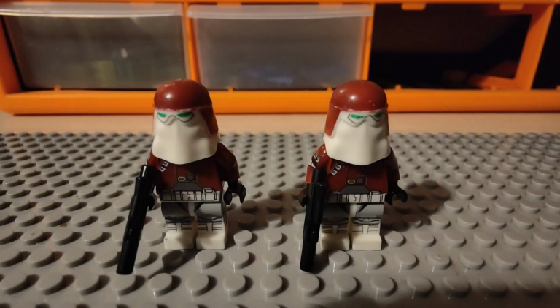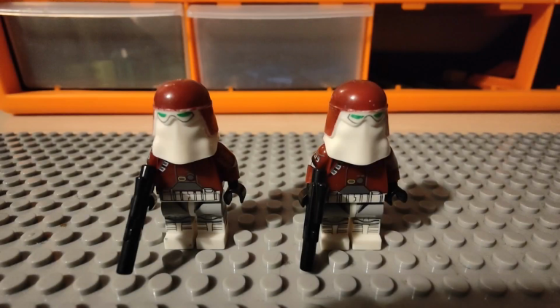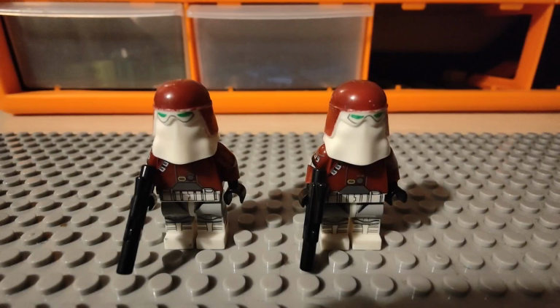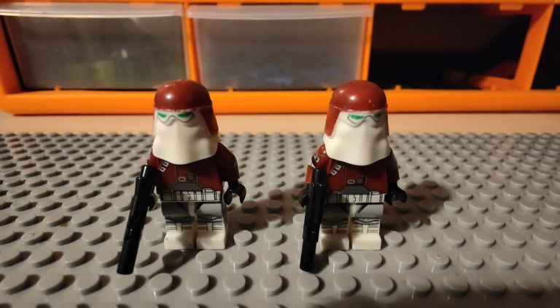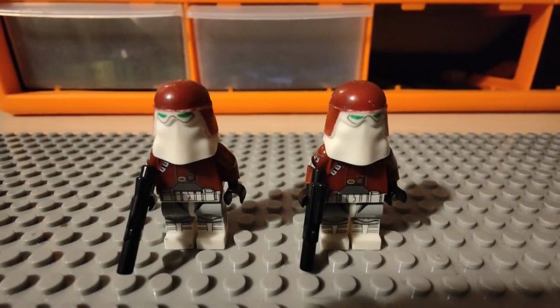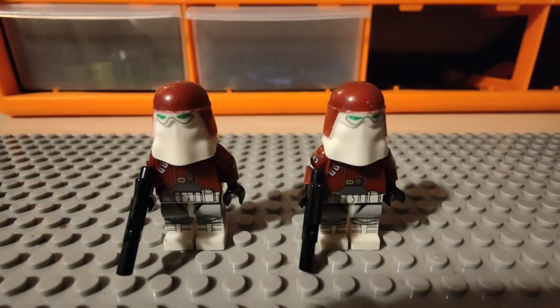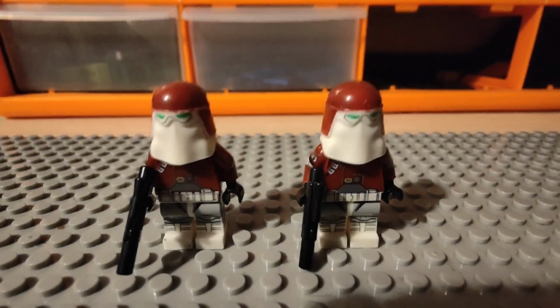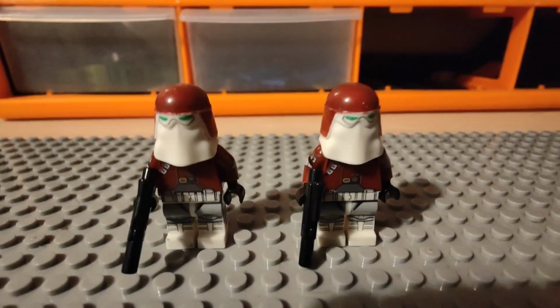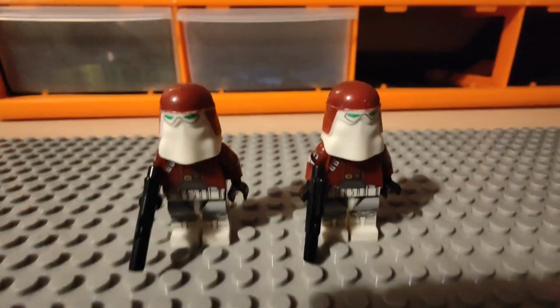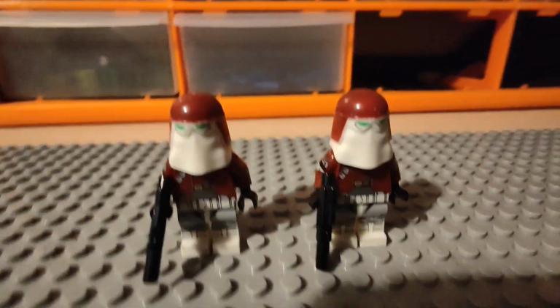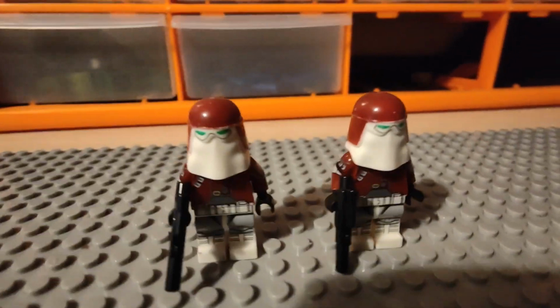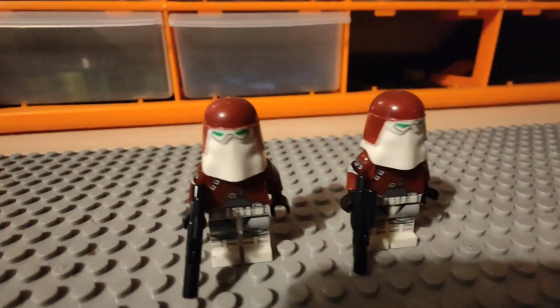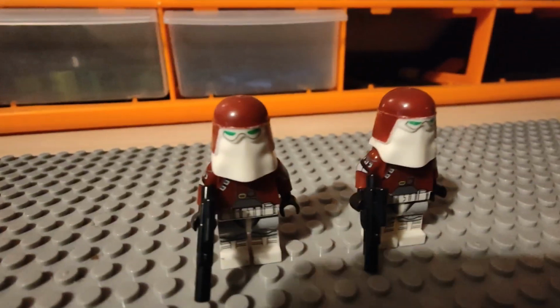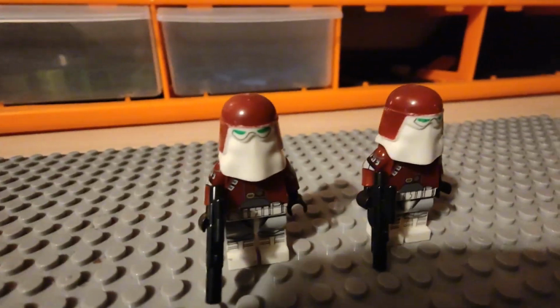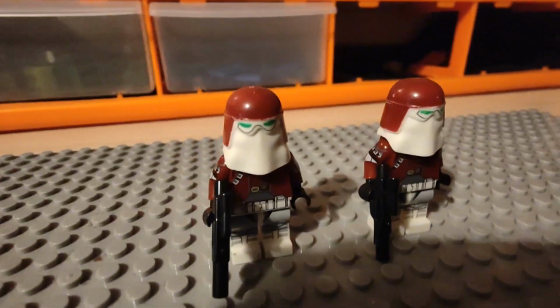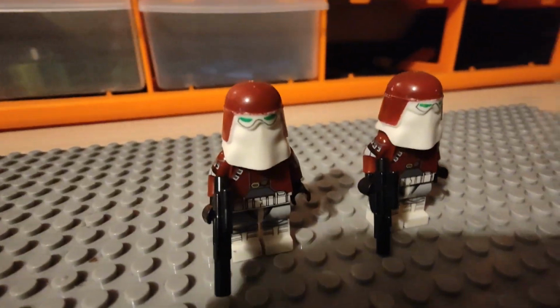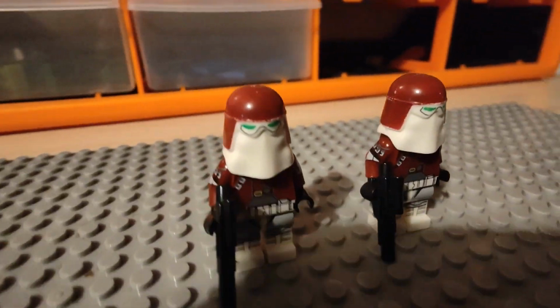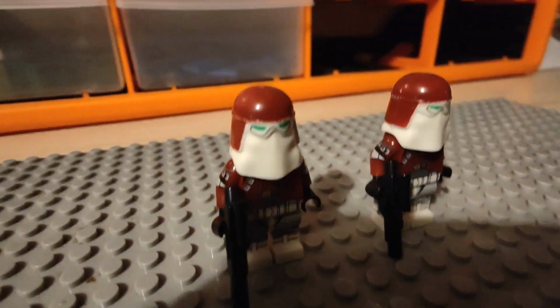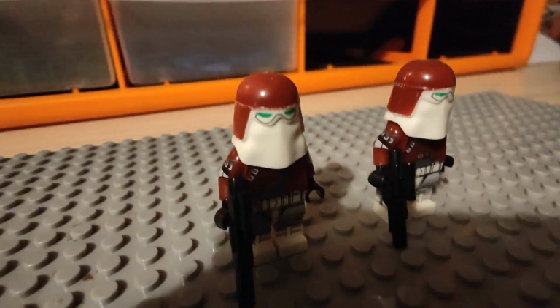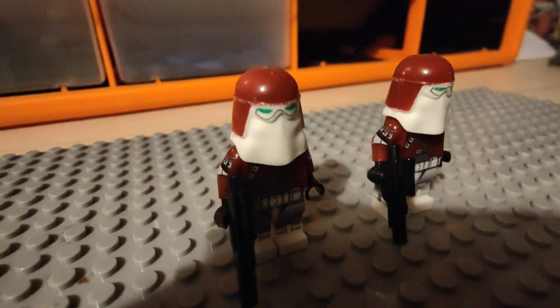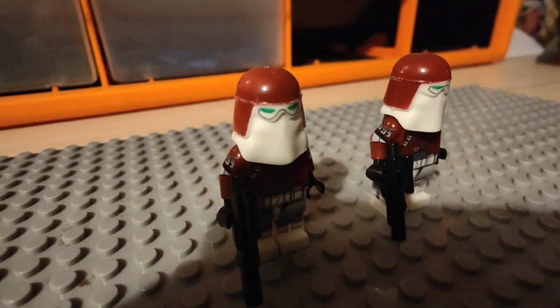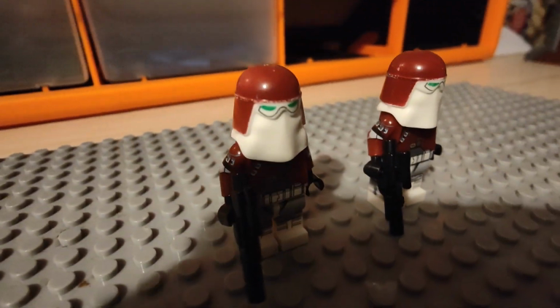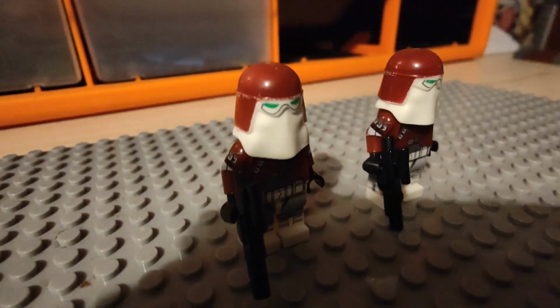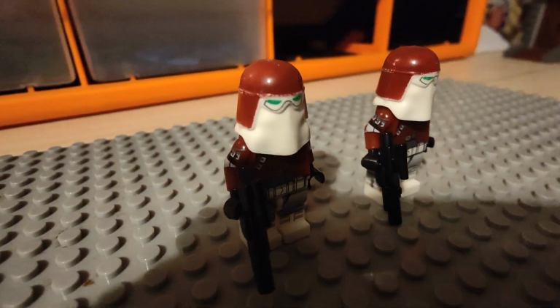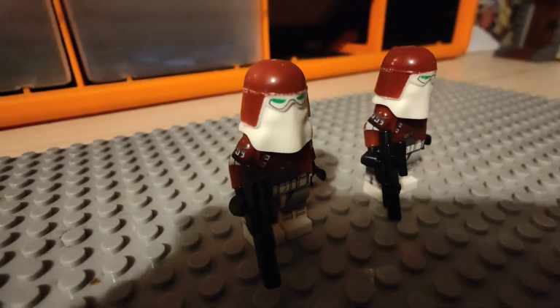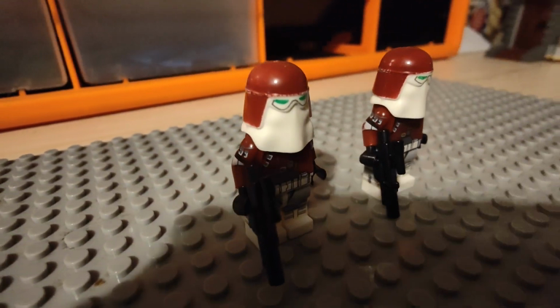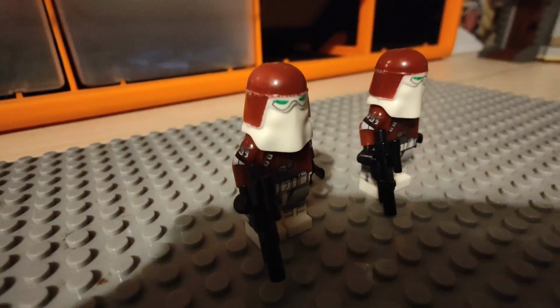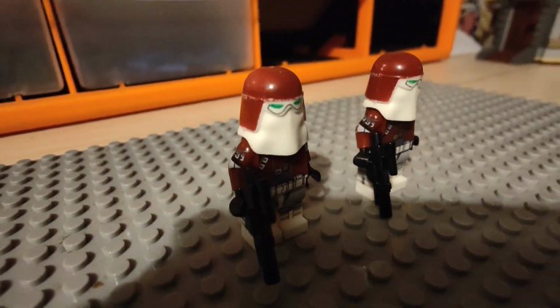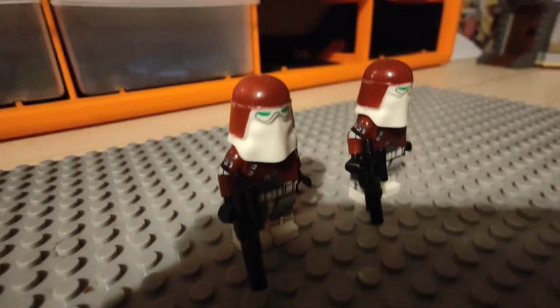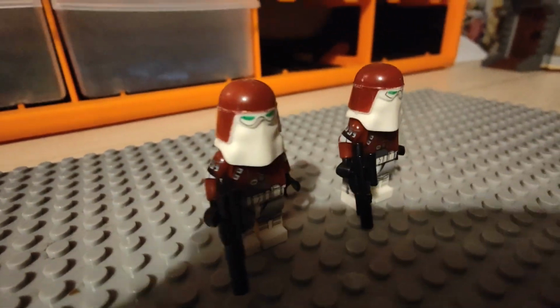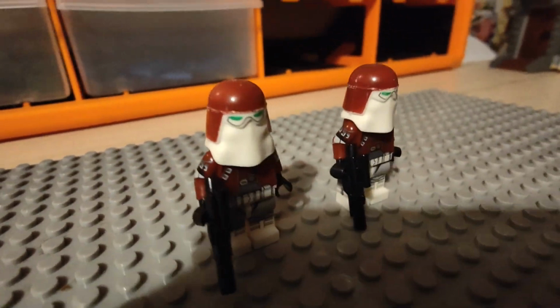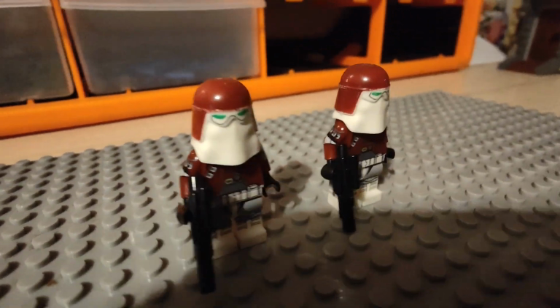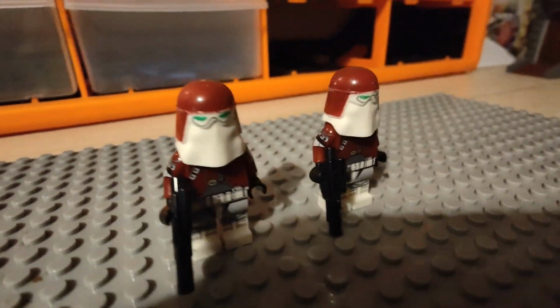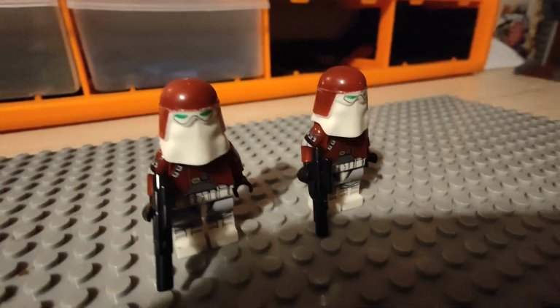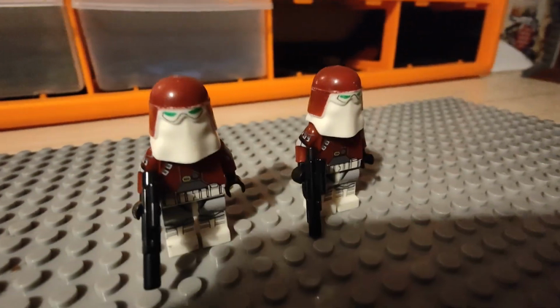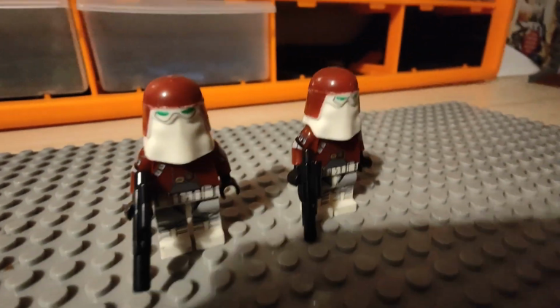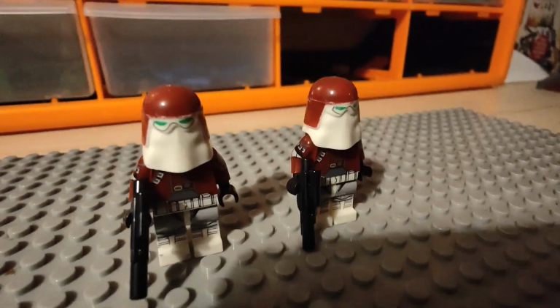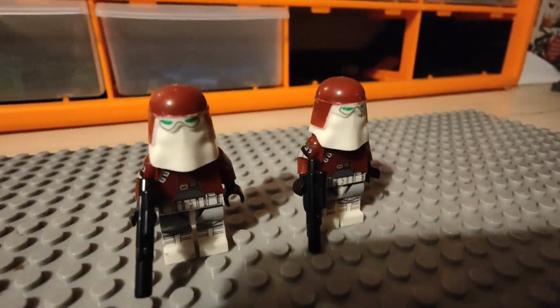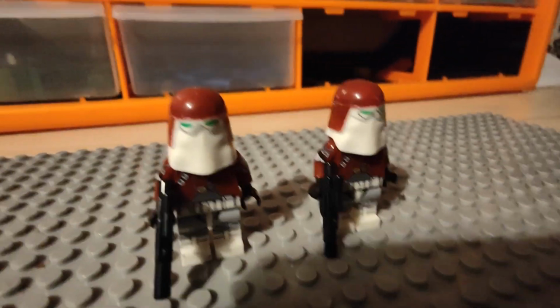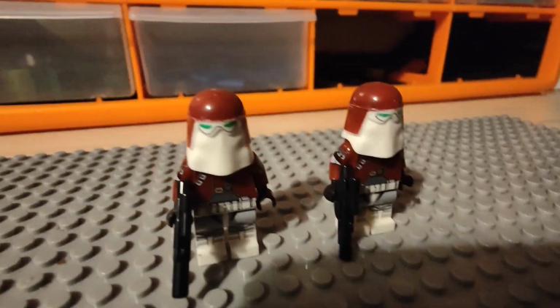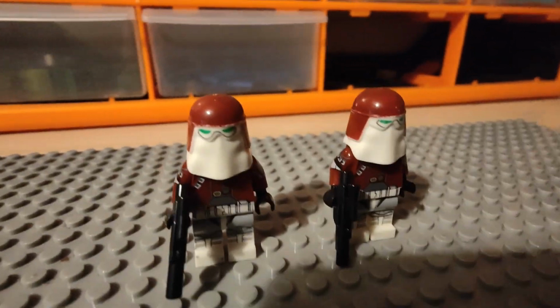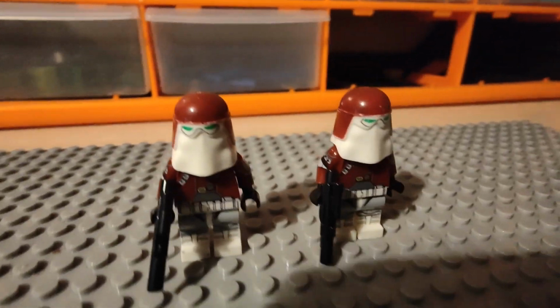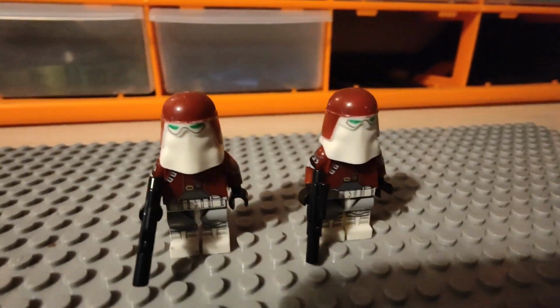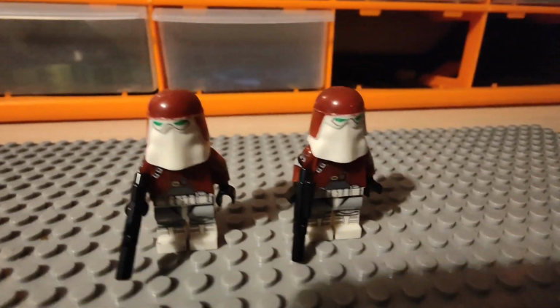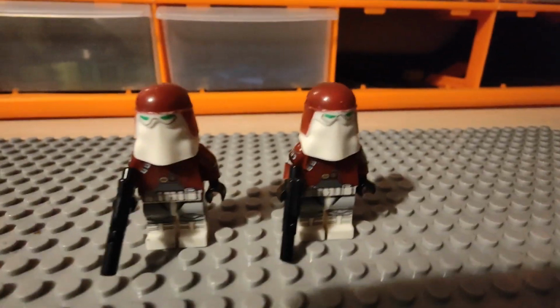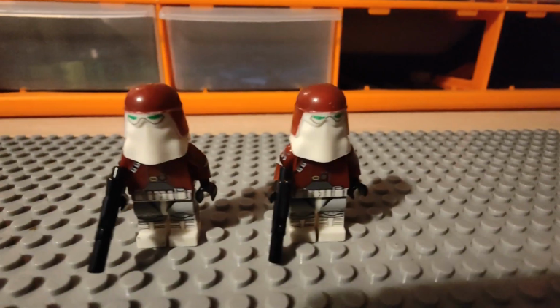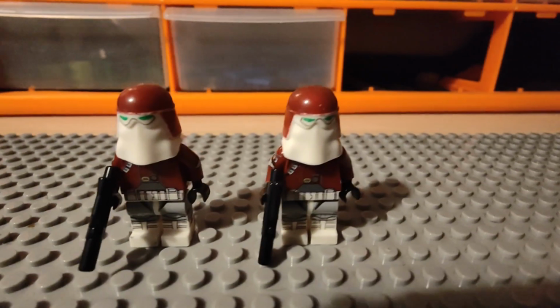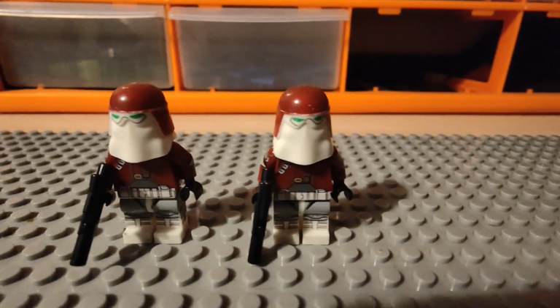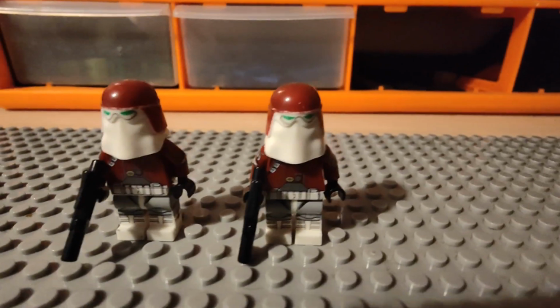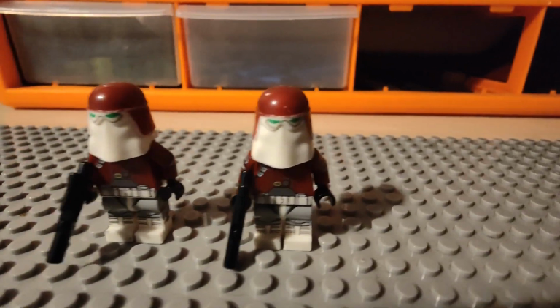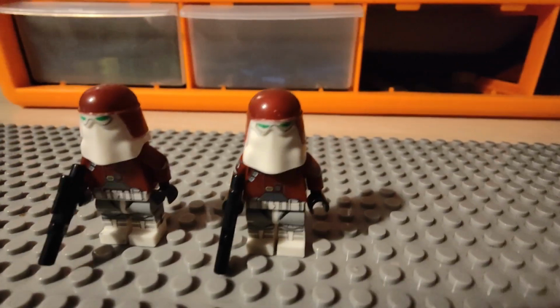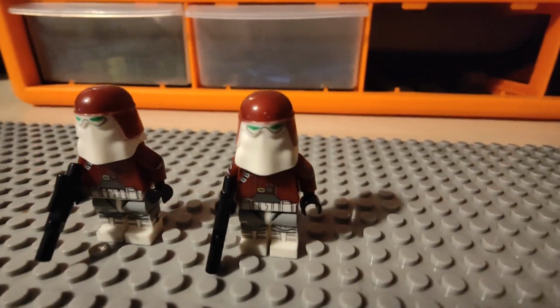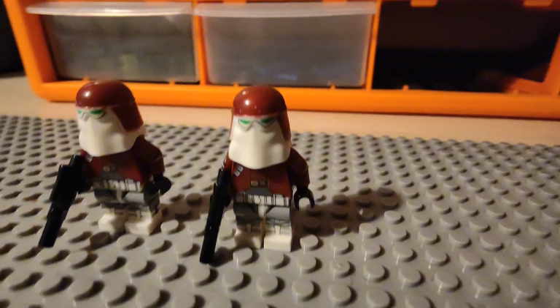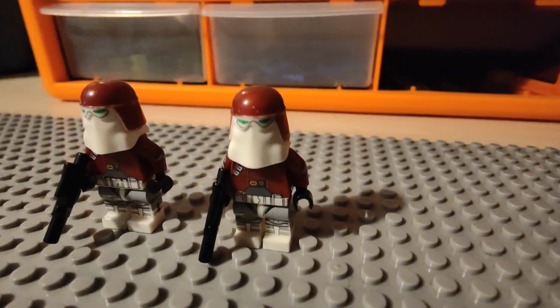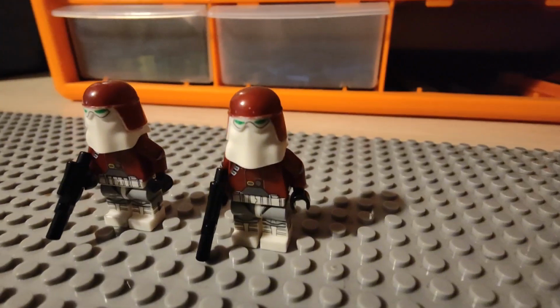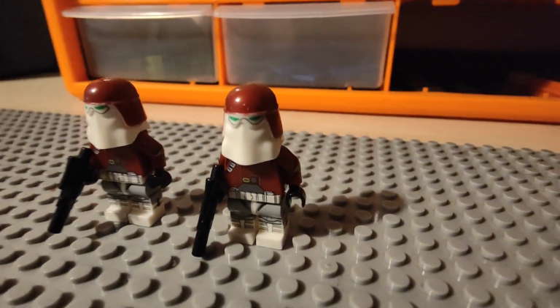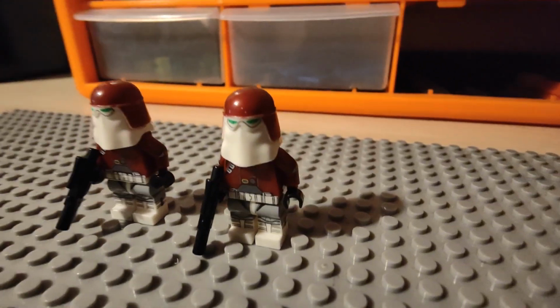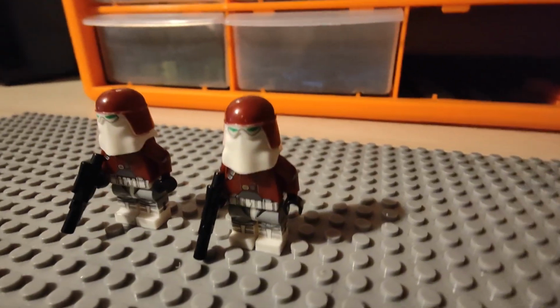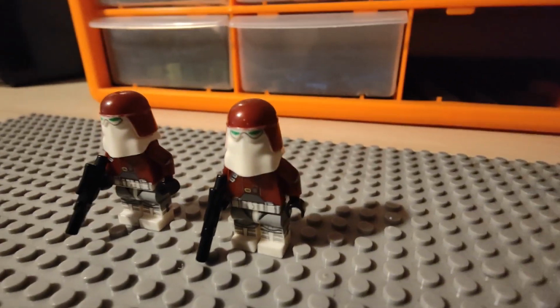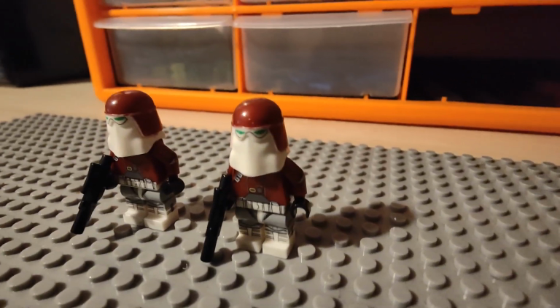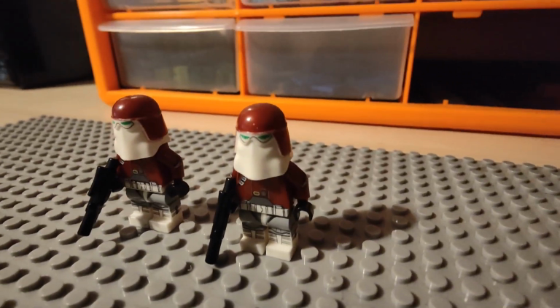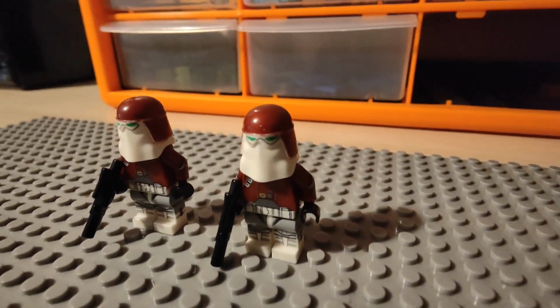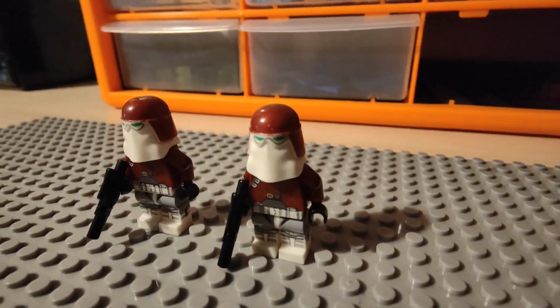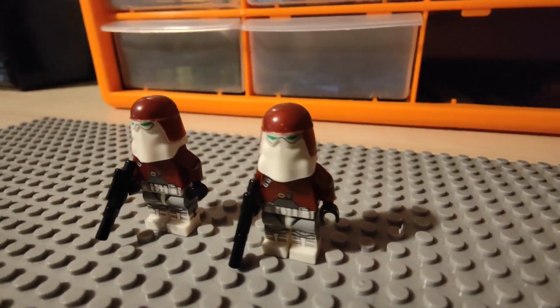And here we've got the only customs — we've got Galactic Marines. These are some of the best customs I've ever seen.